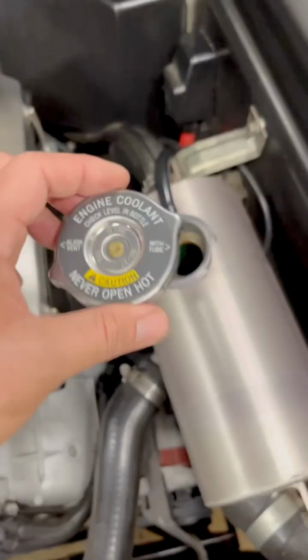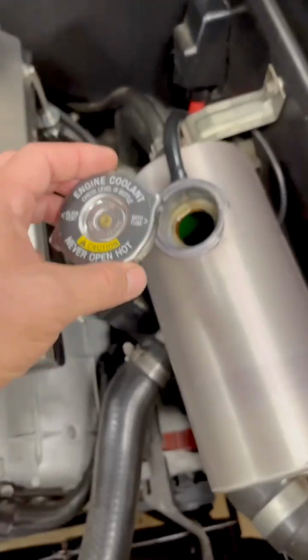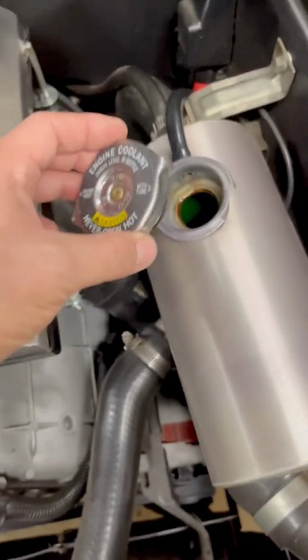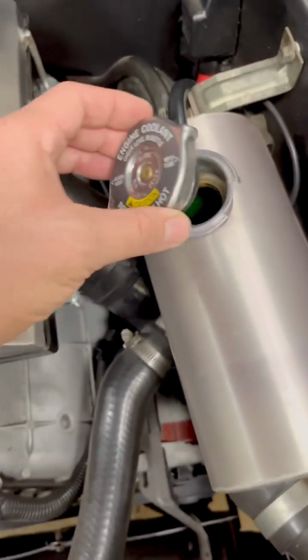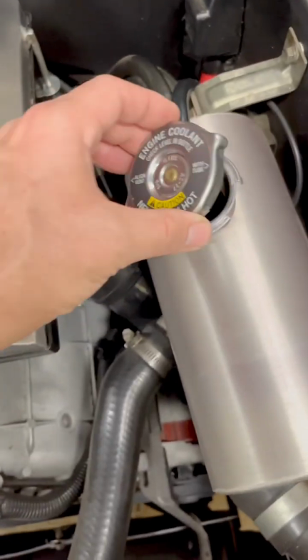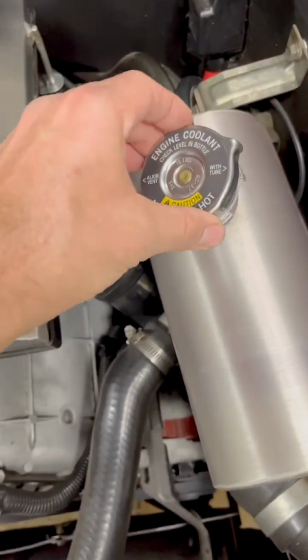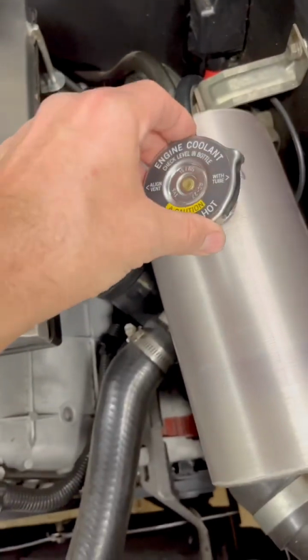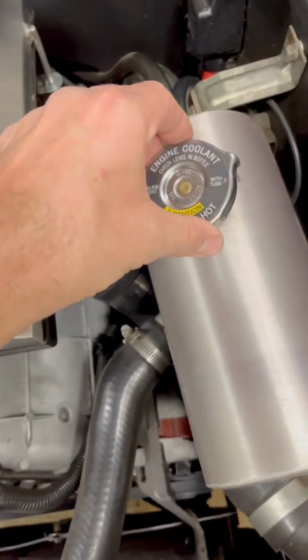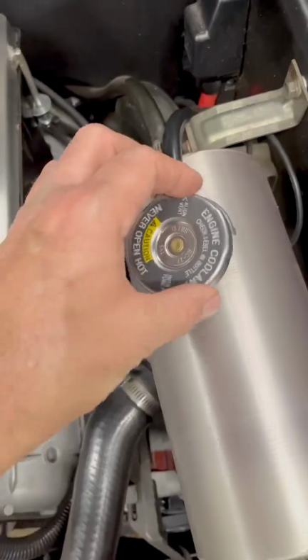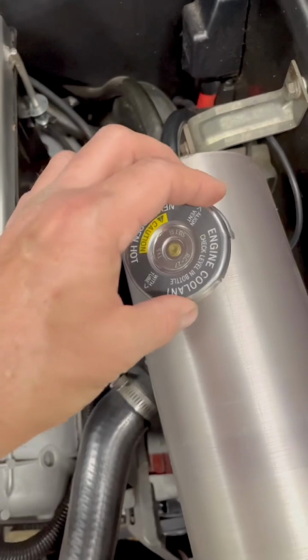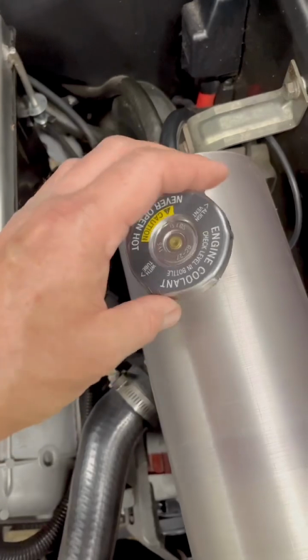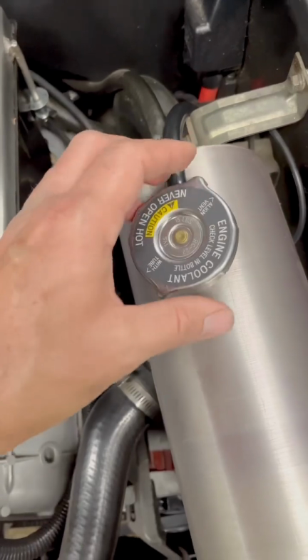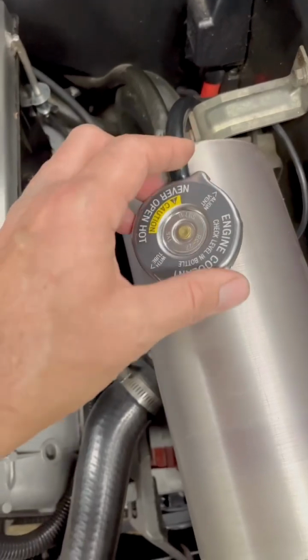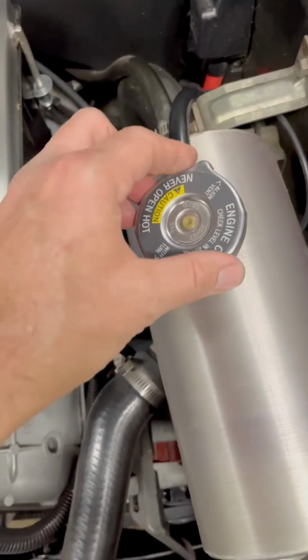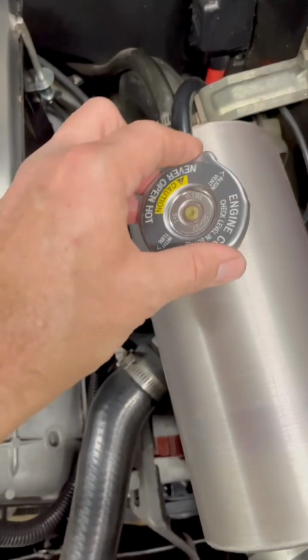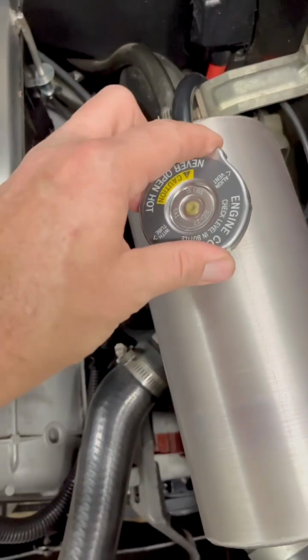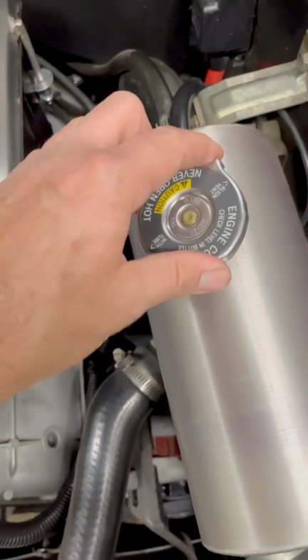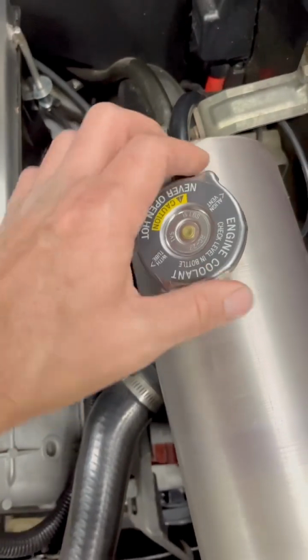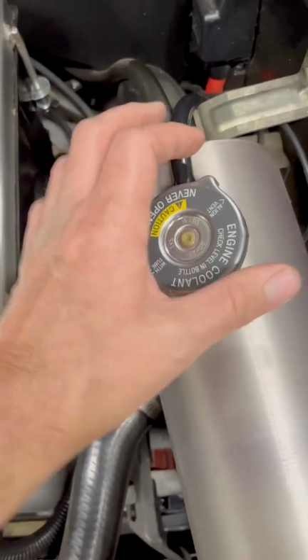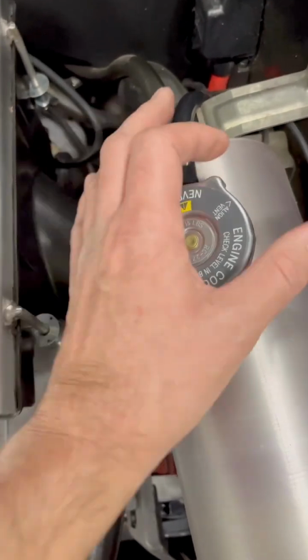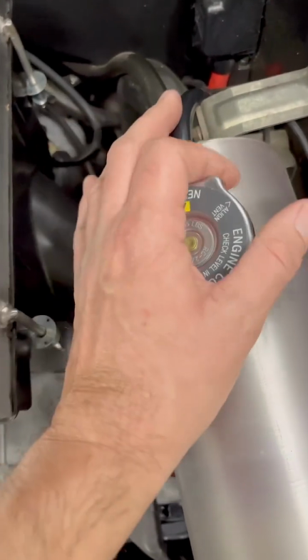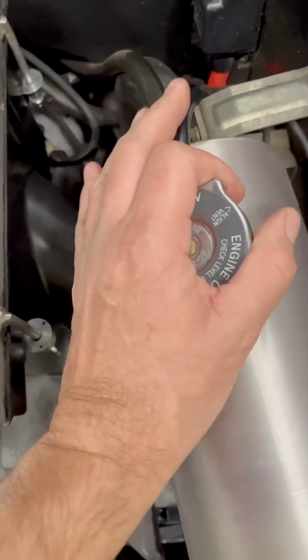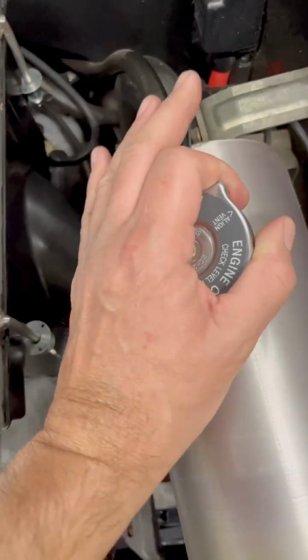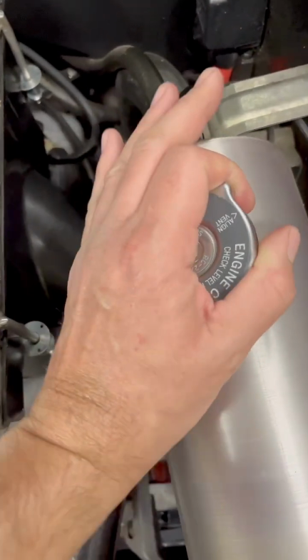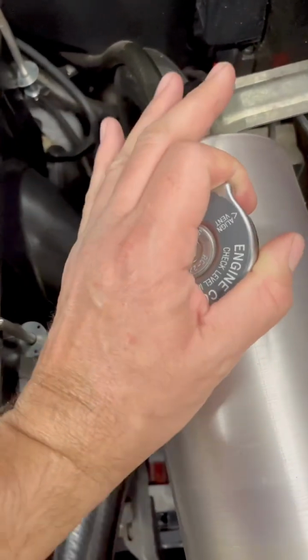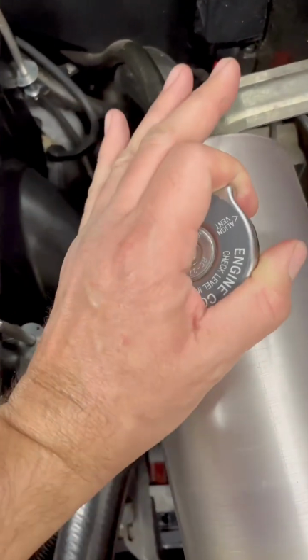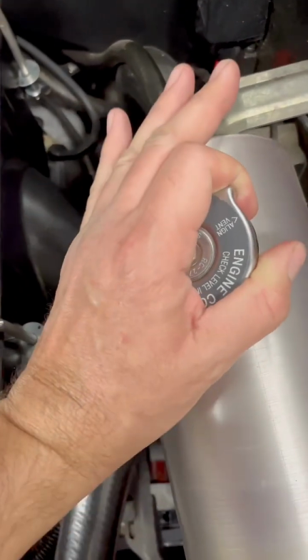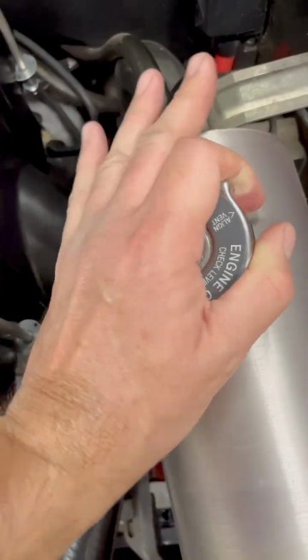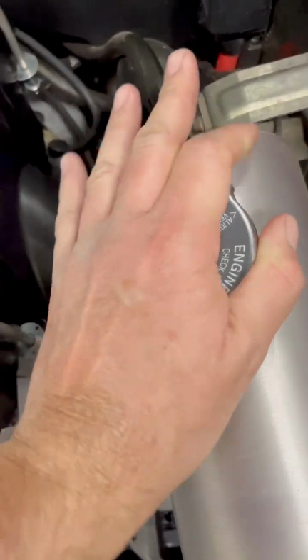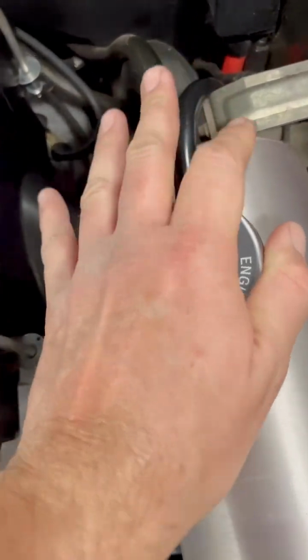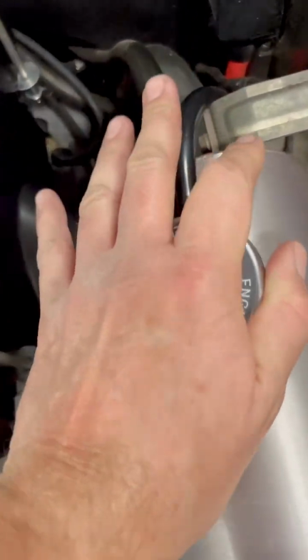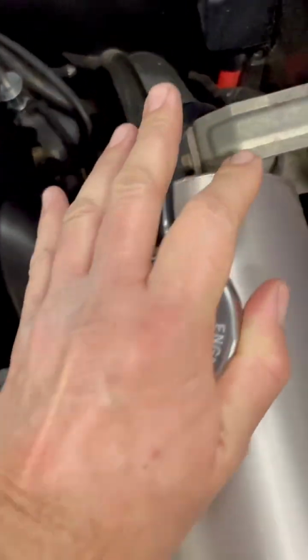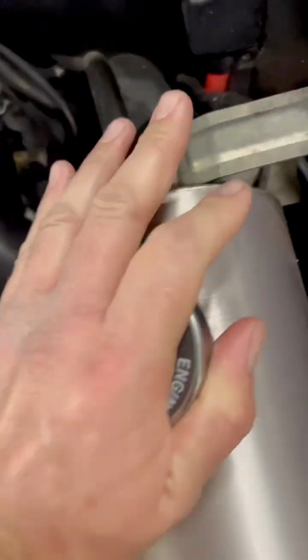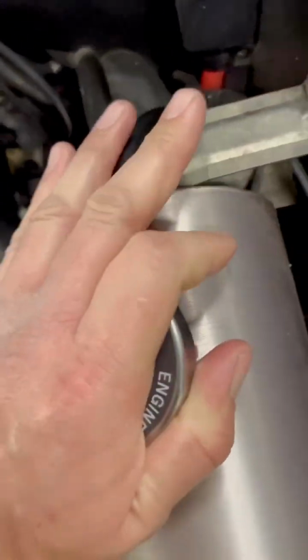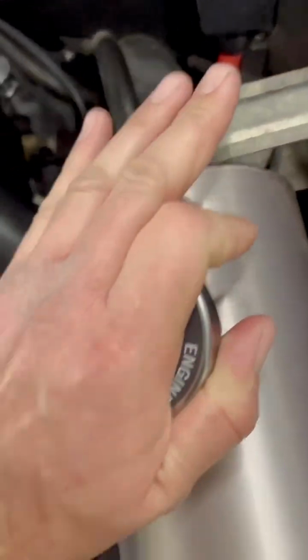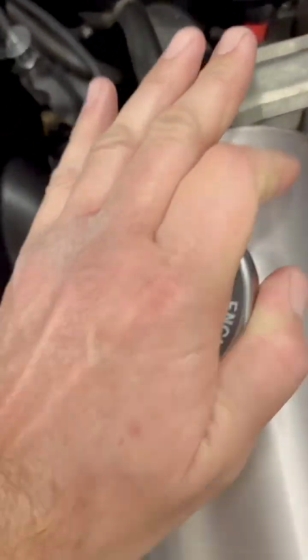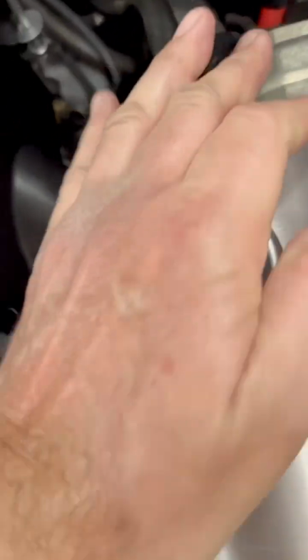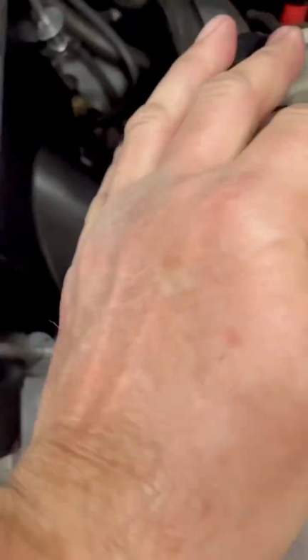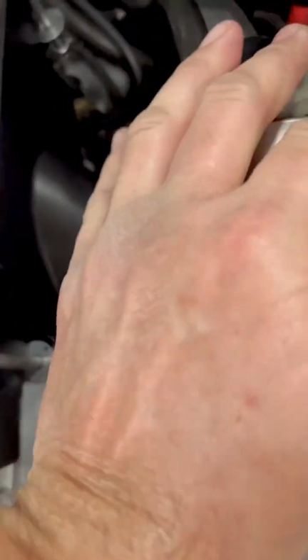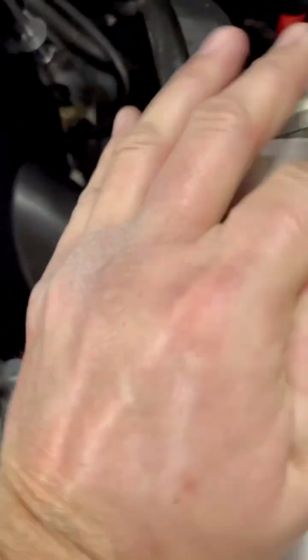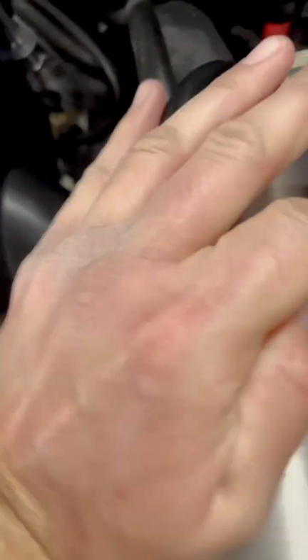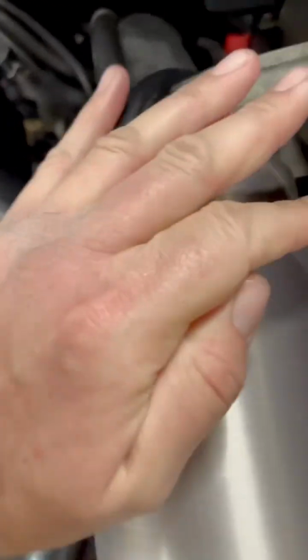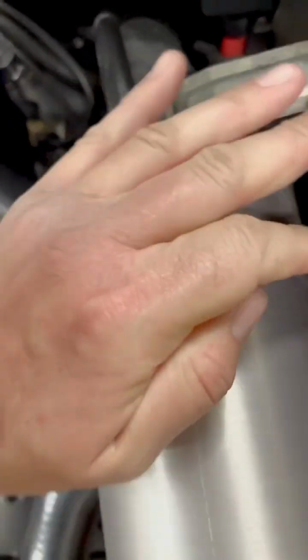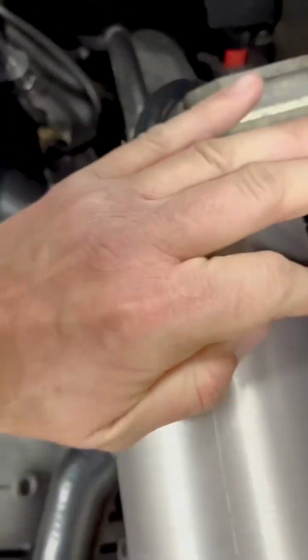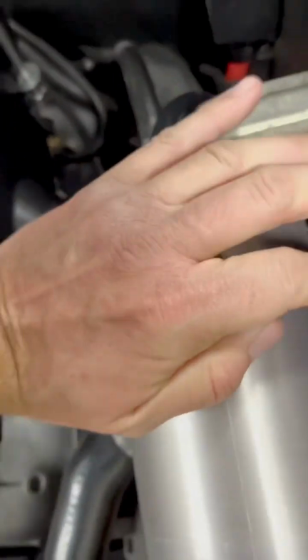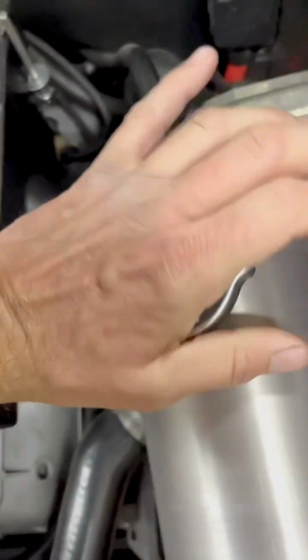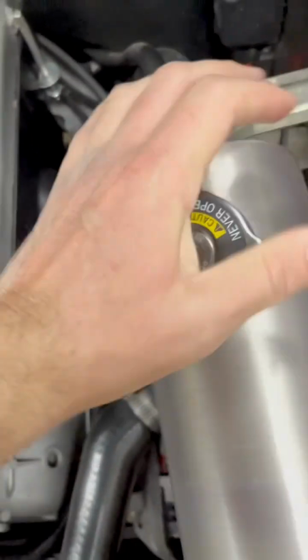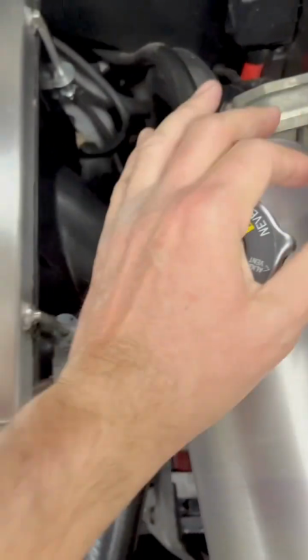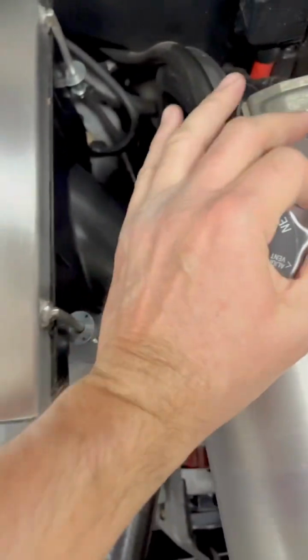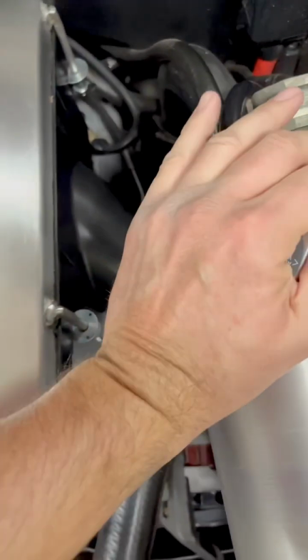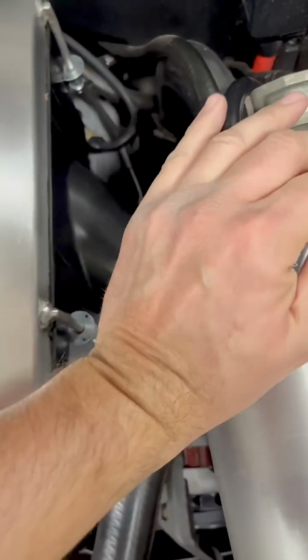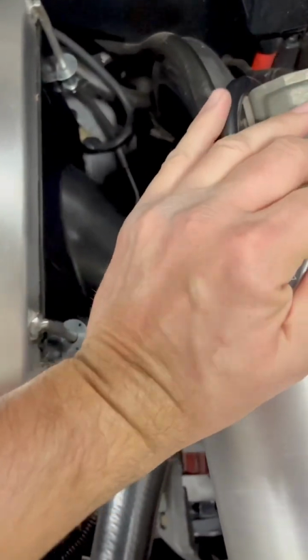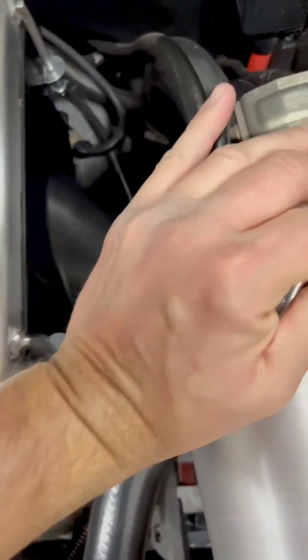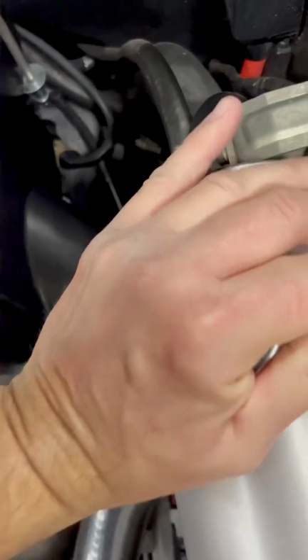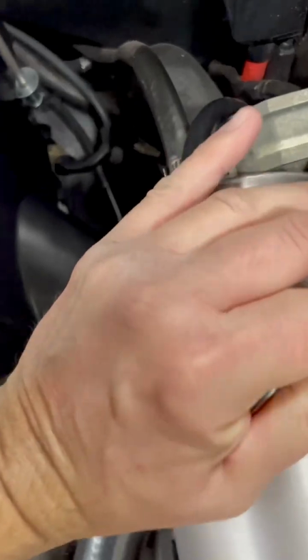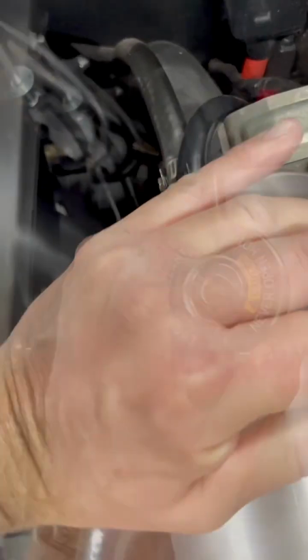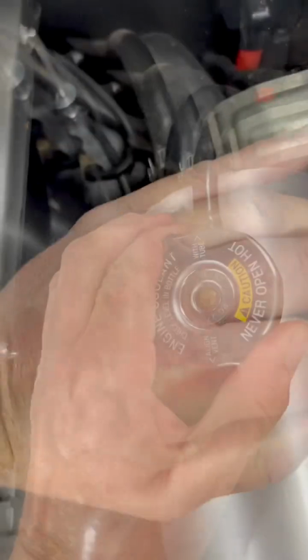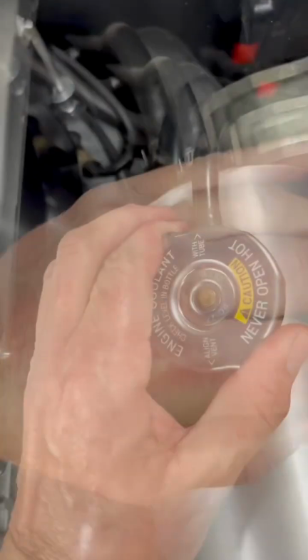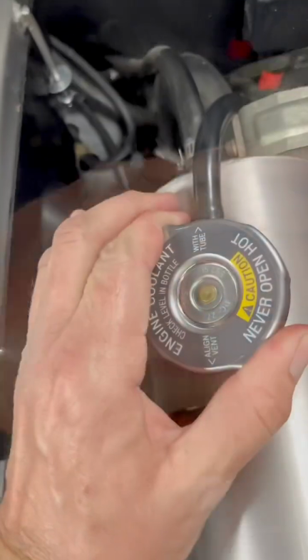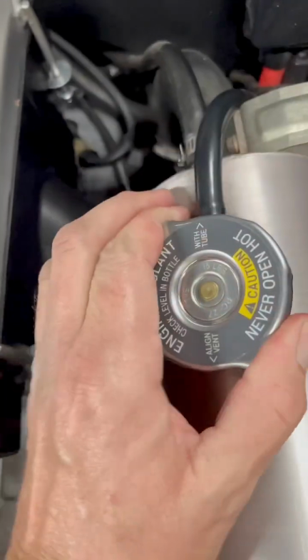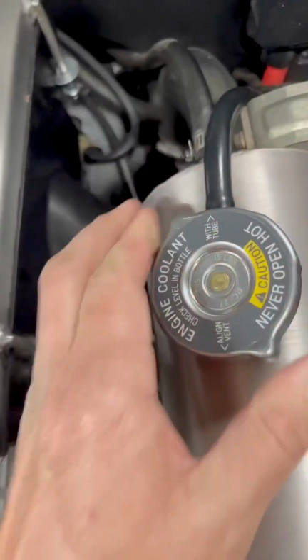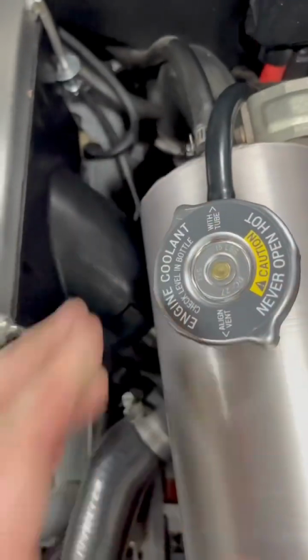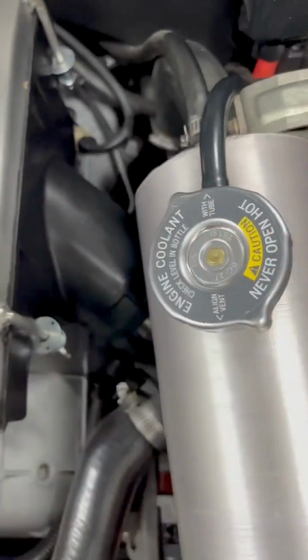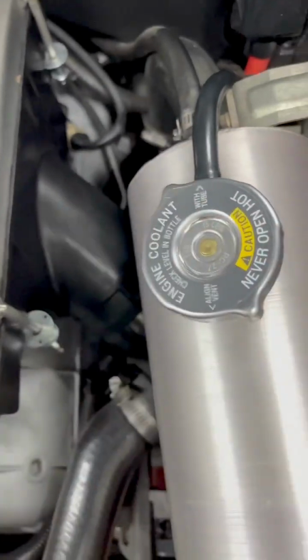In order to replace the cap, twist it on, push in, and one more time — good to go.